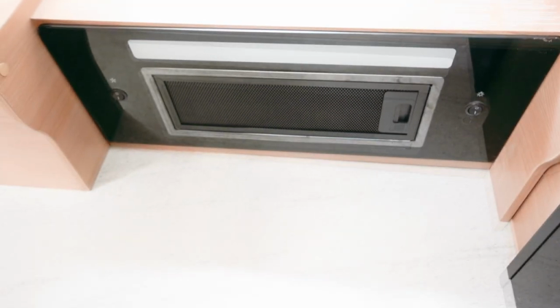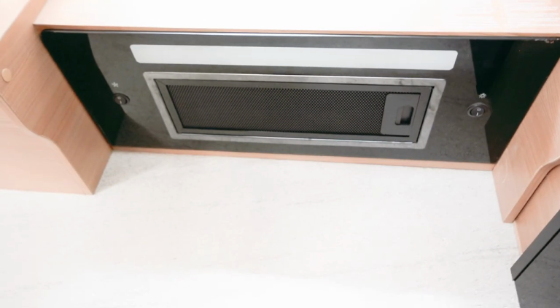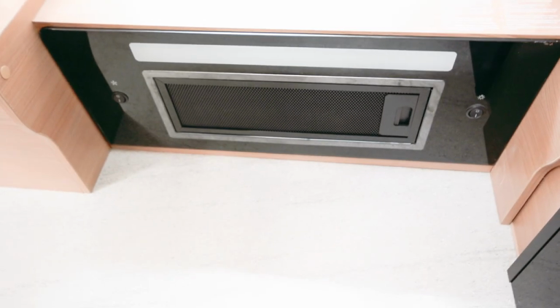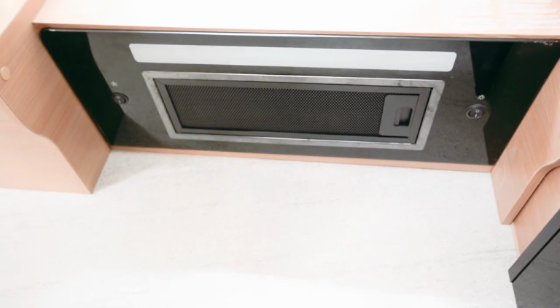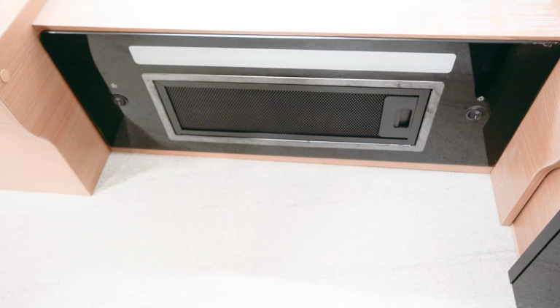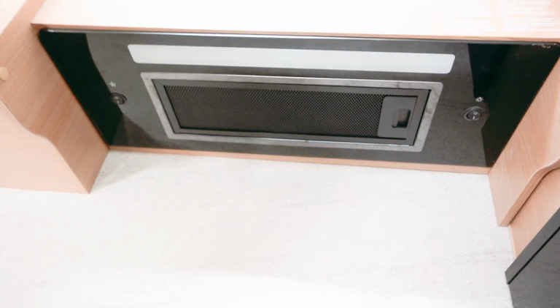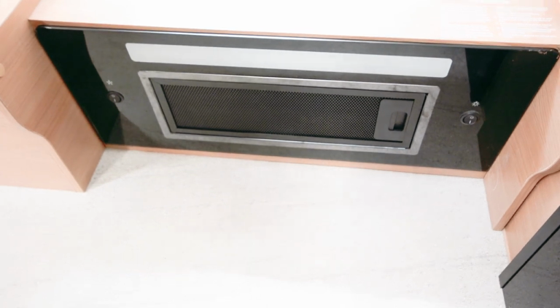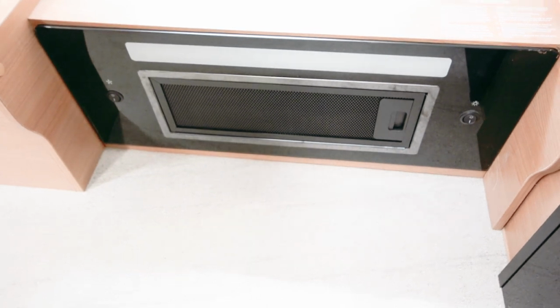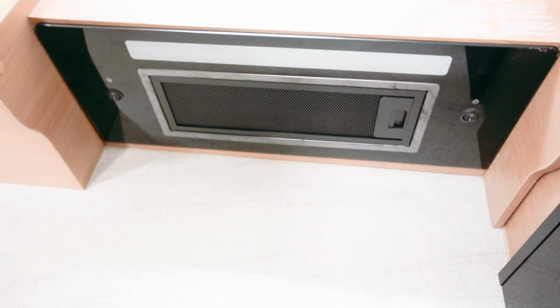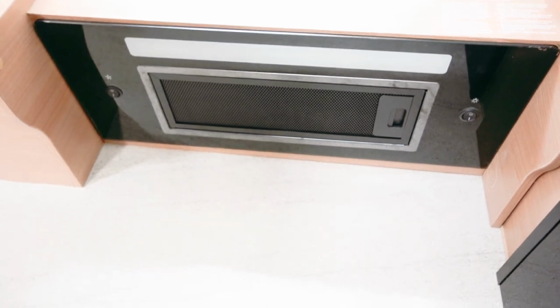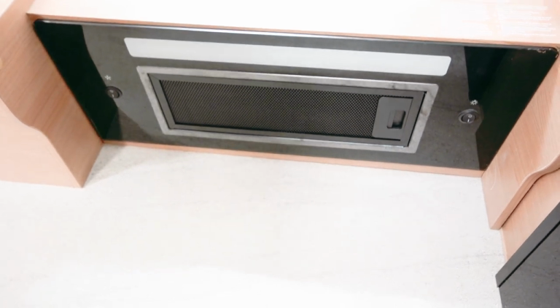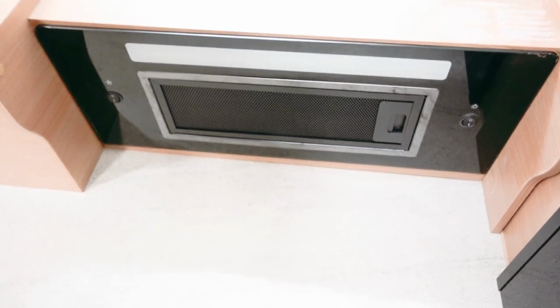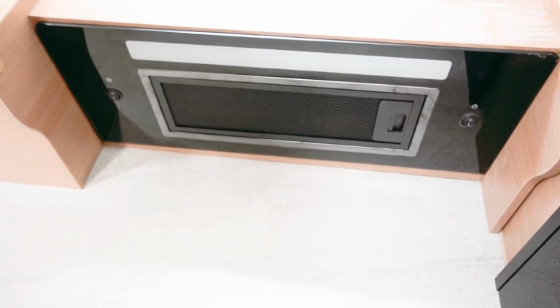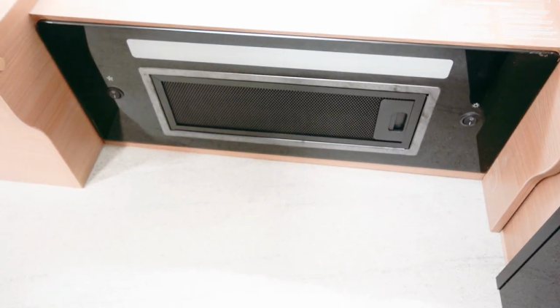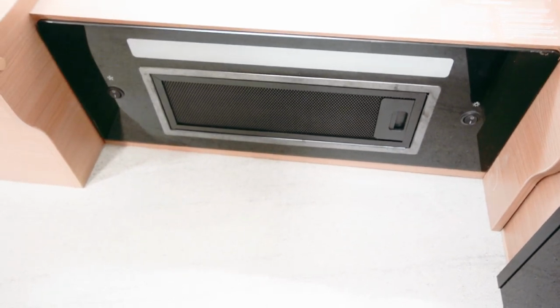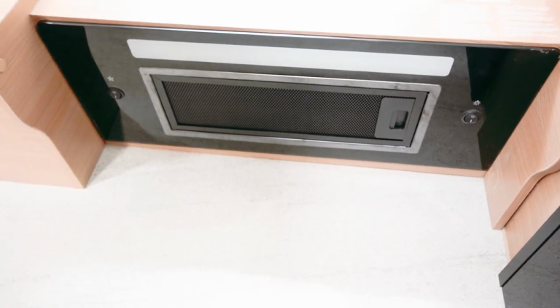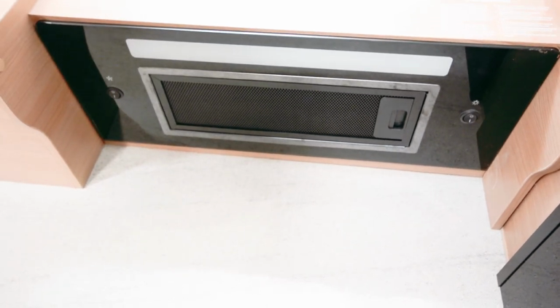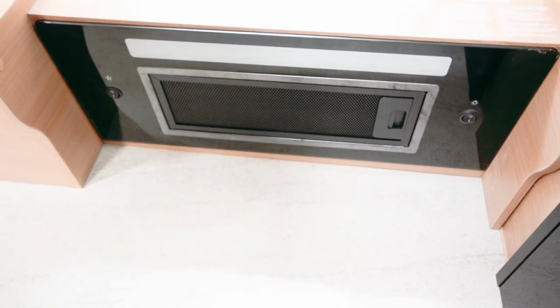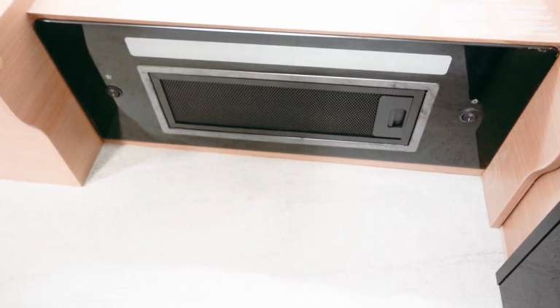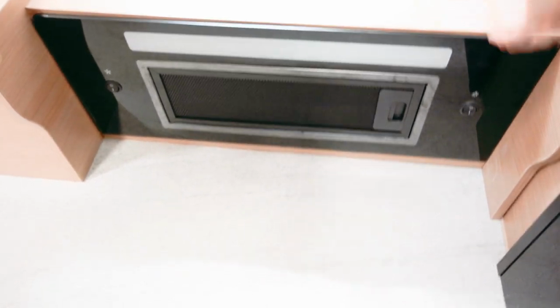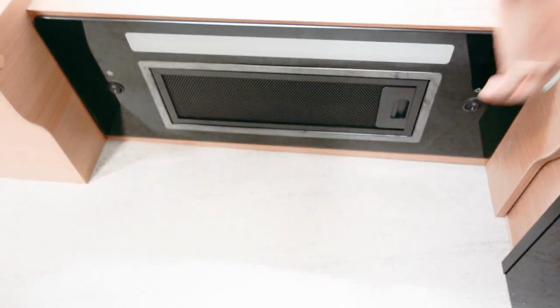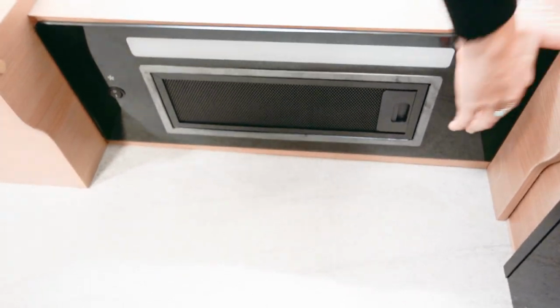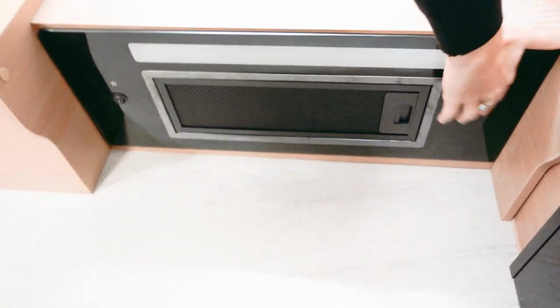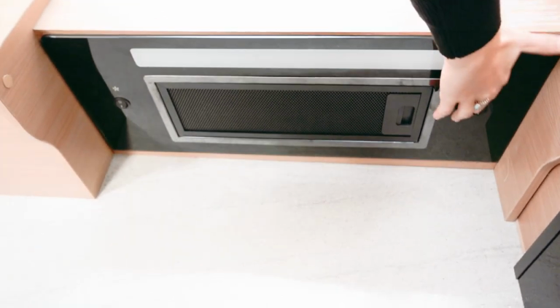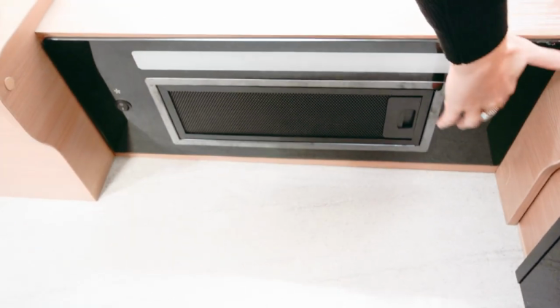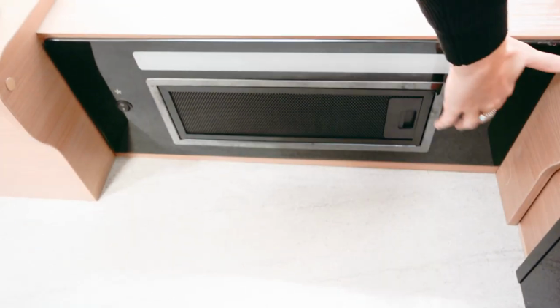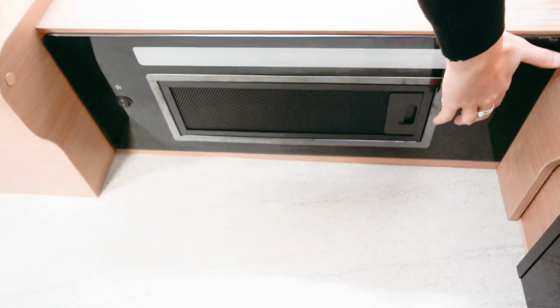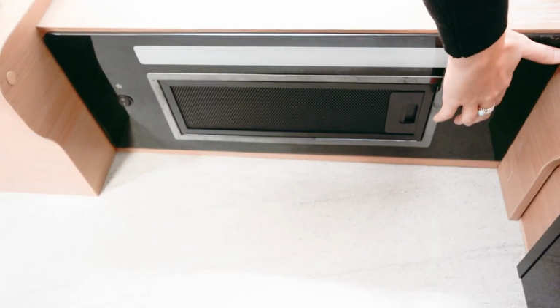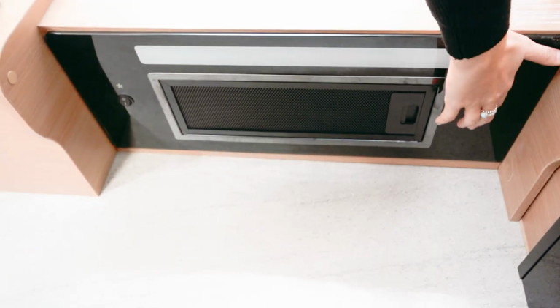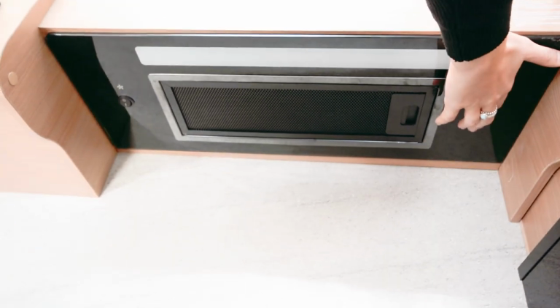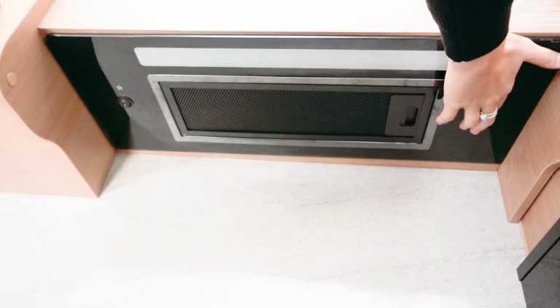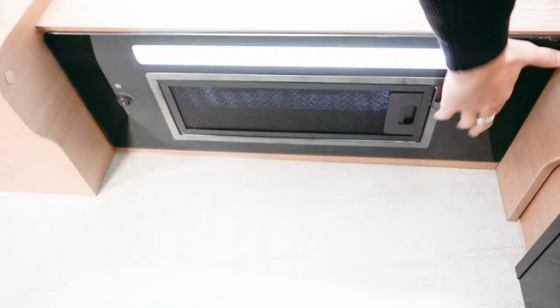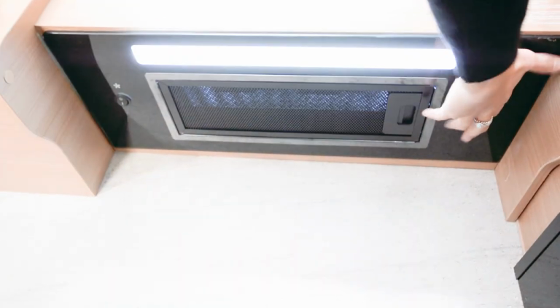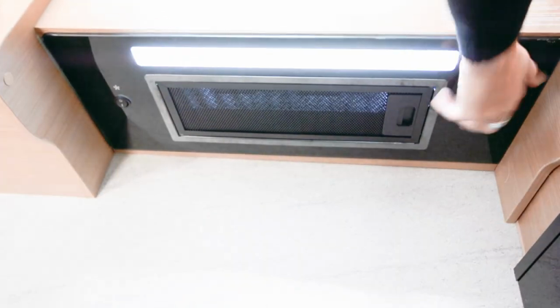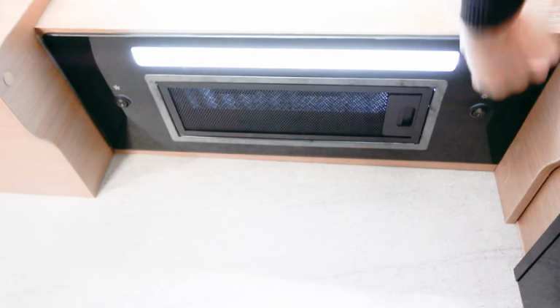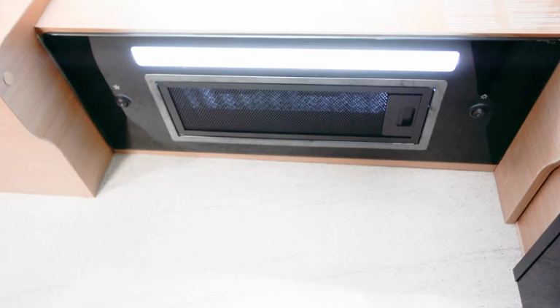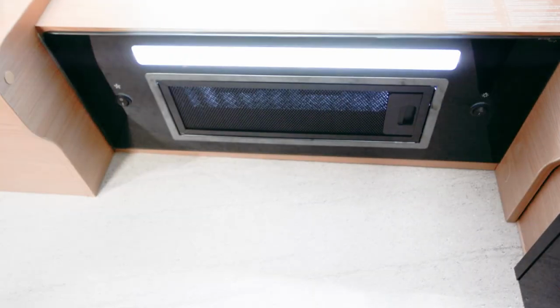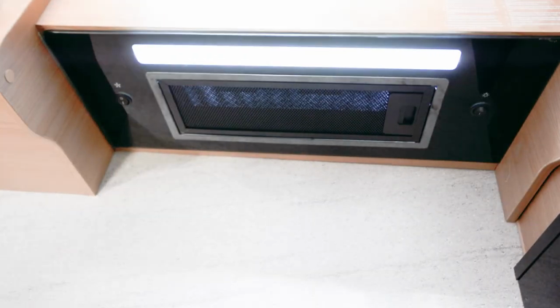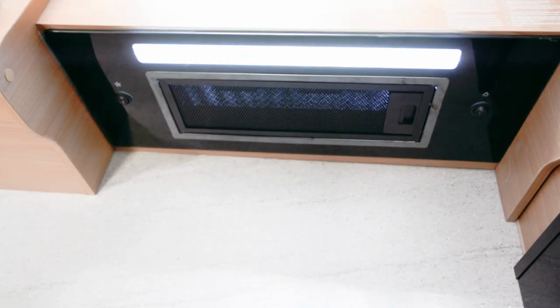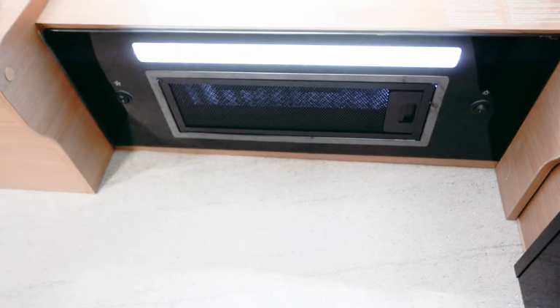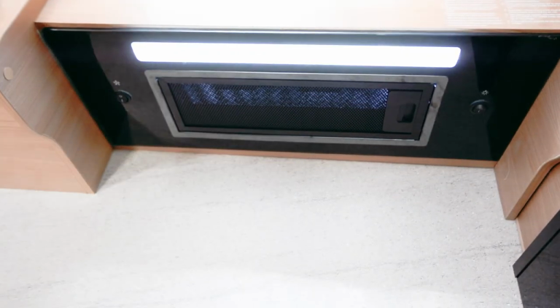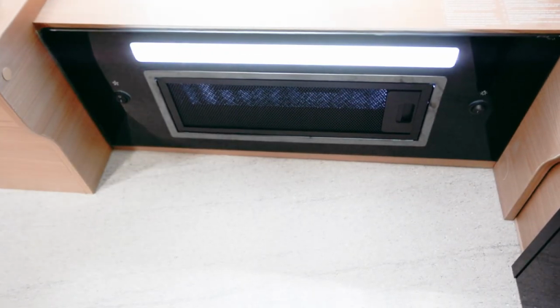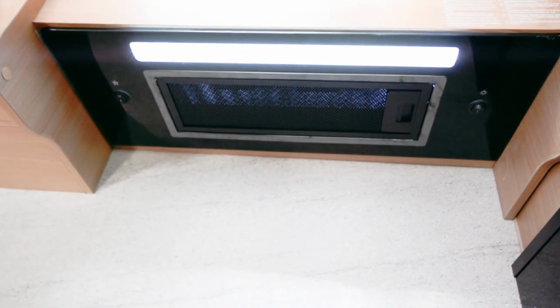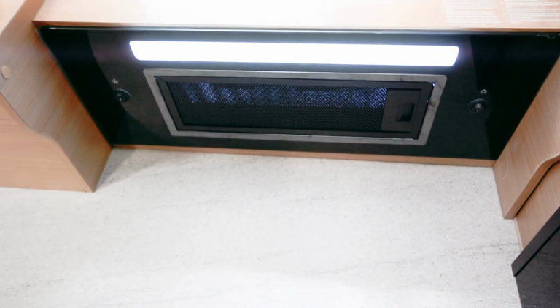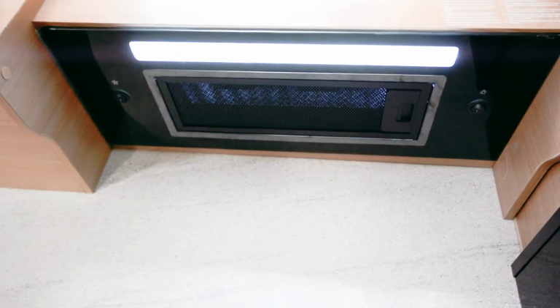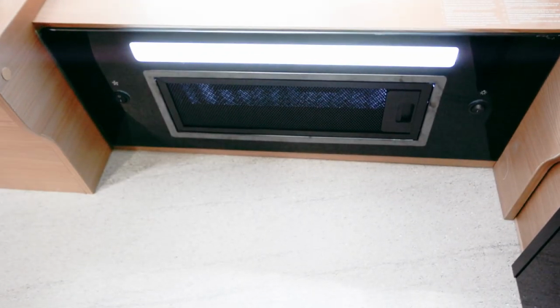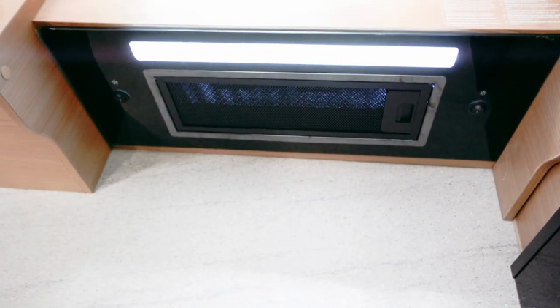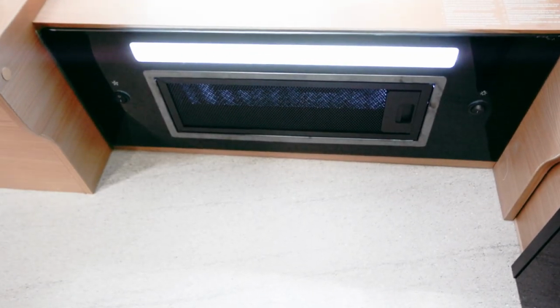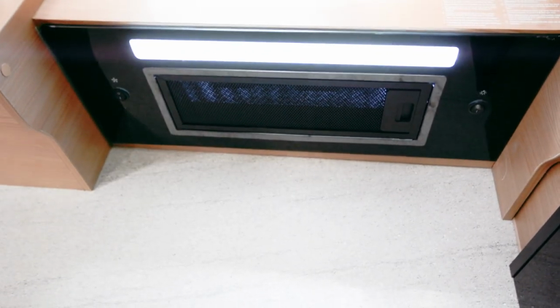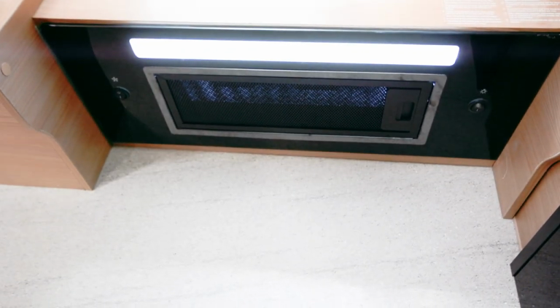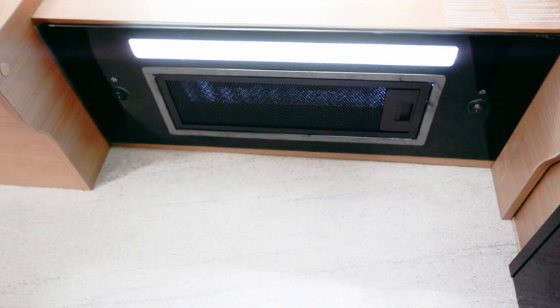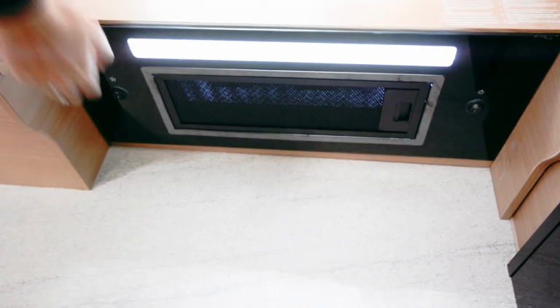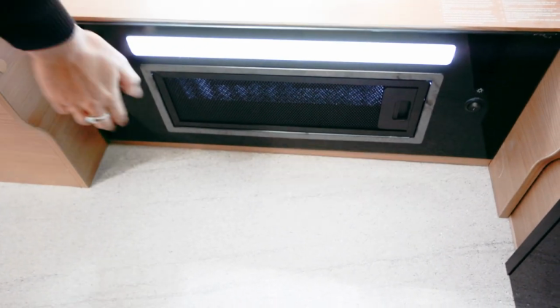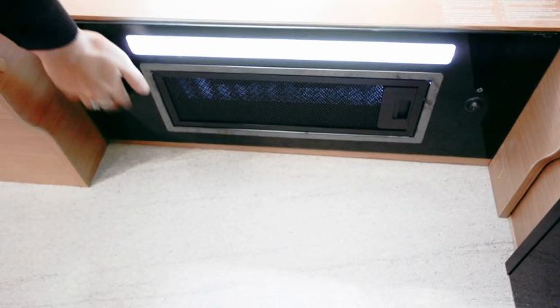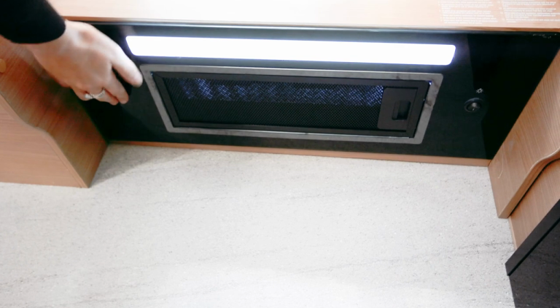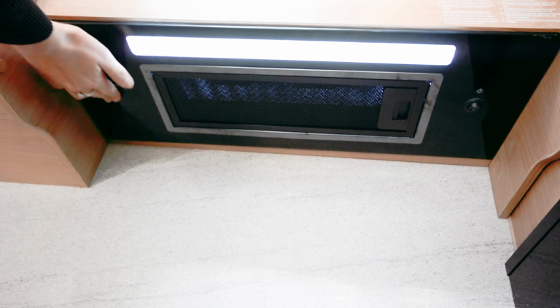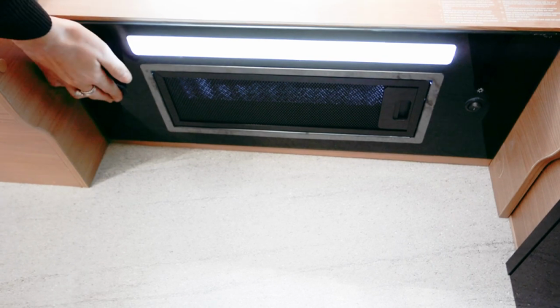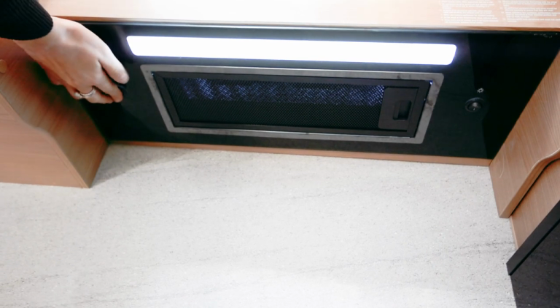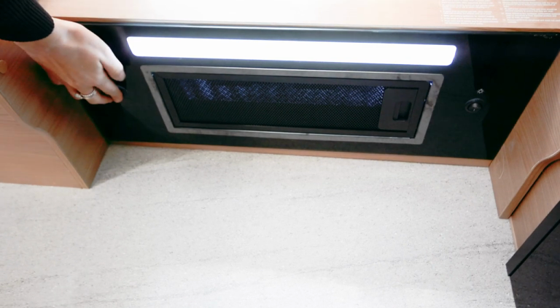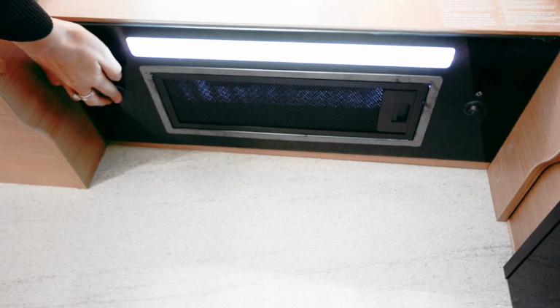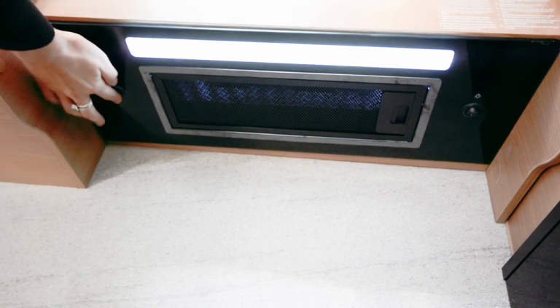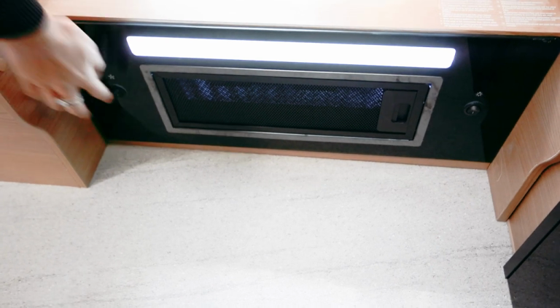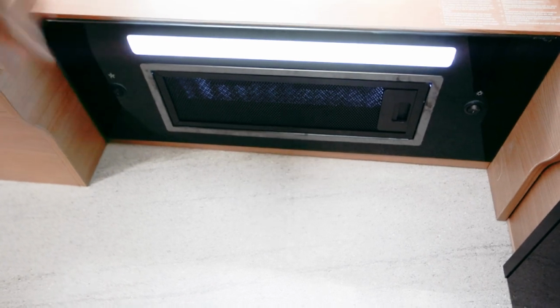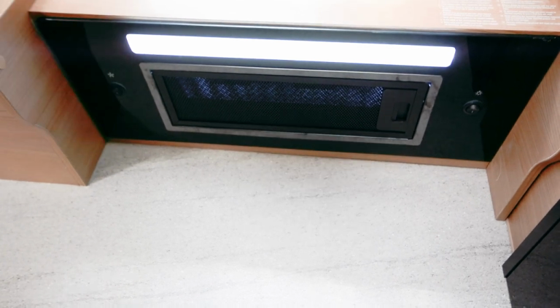Above the stove is the range hood. To the right, there's a light switch and to the left there's a fan switch.